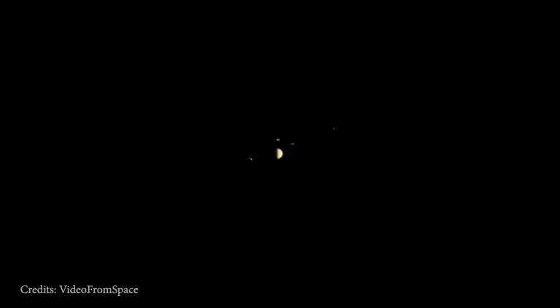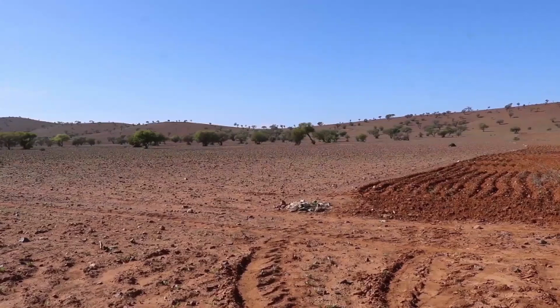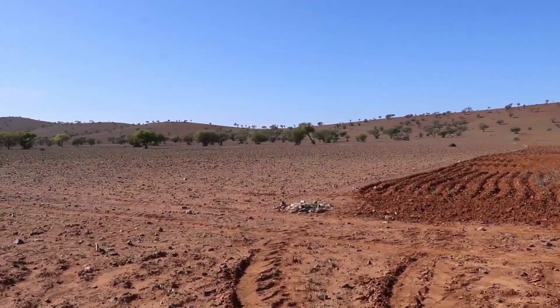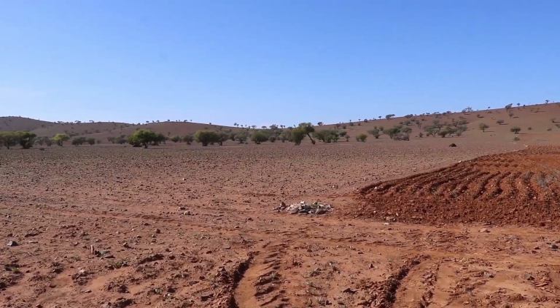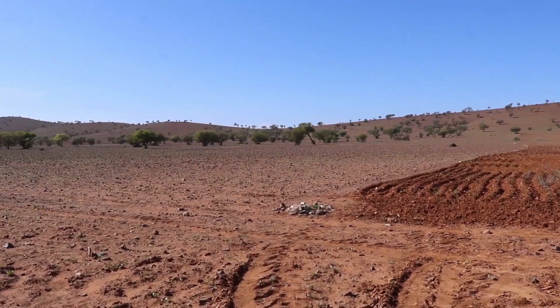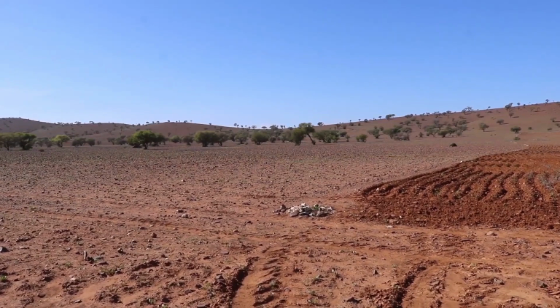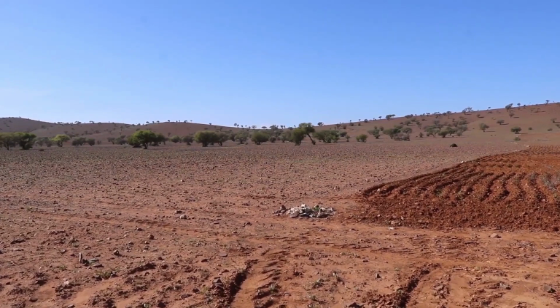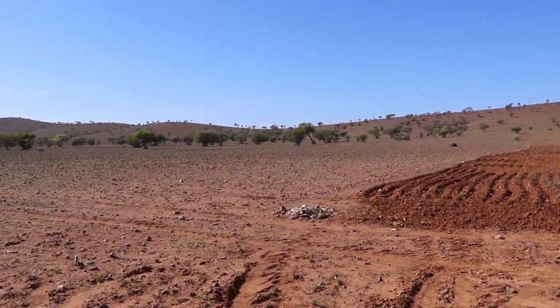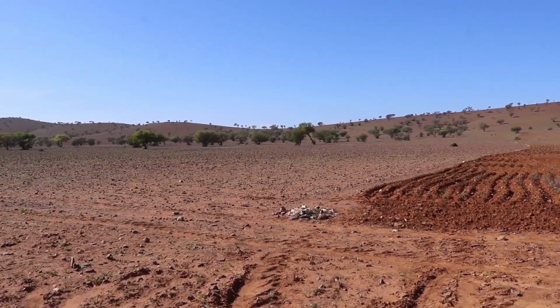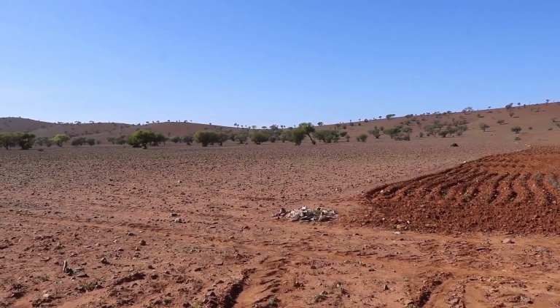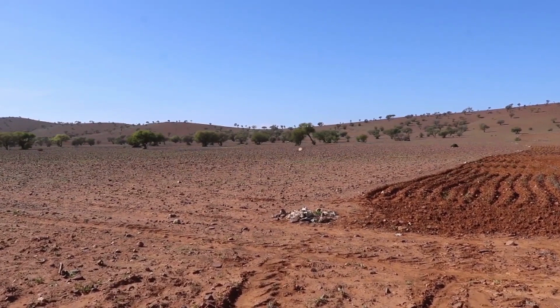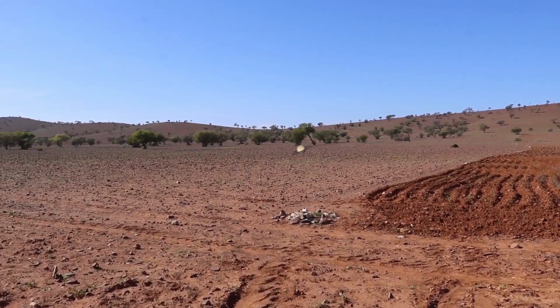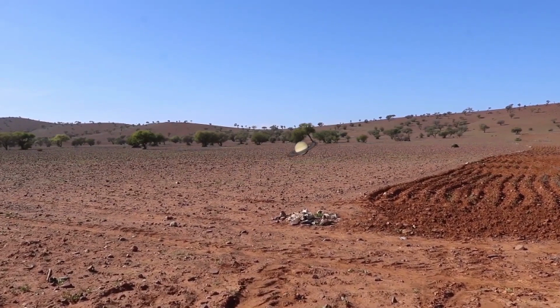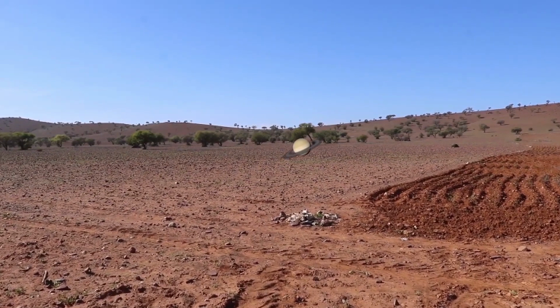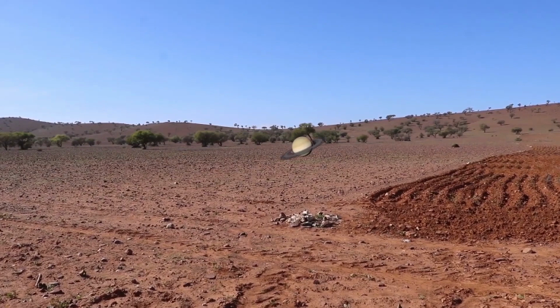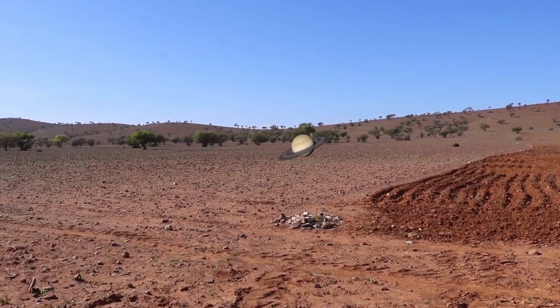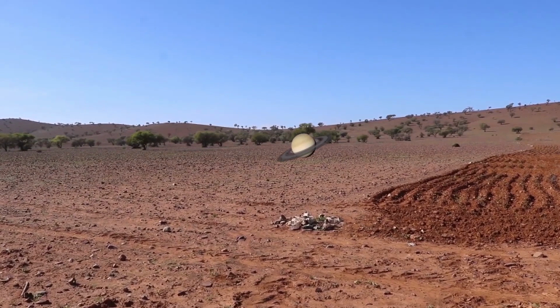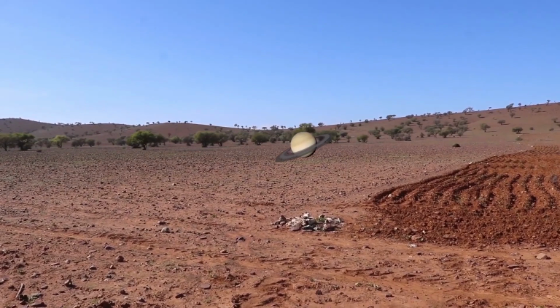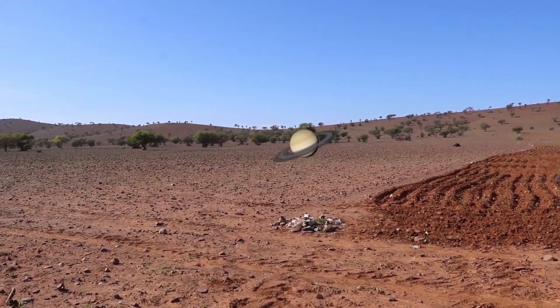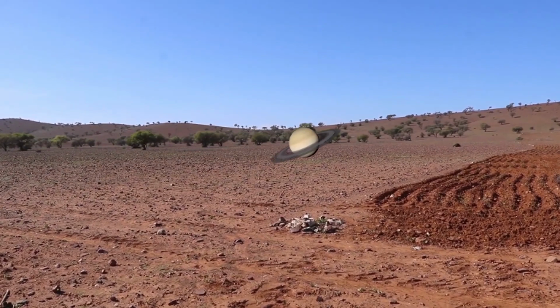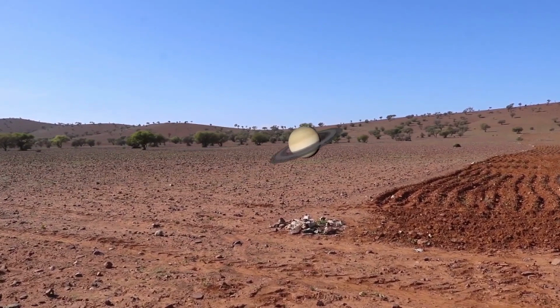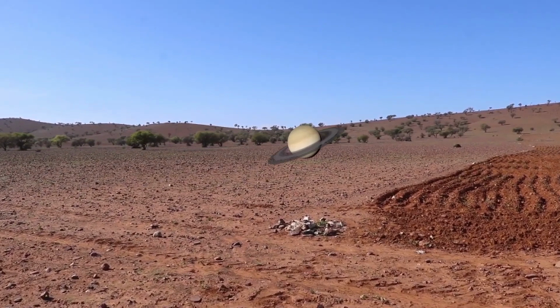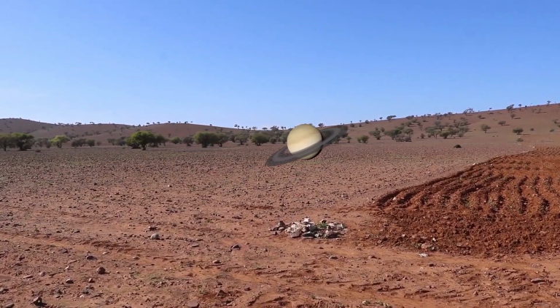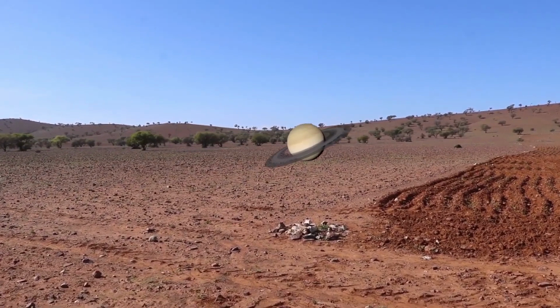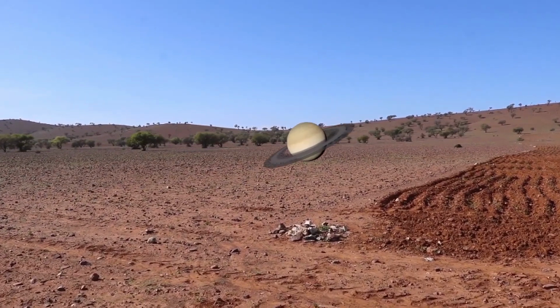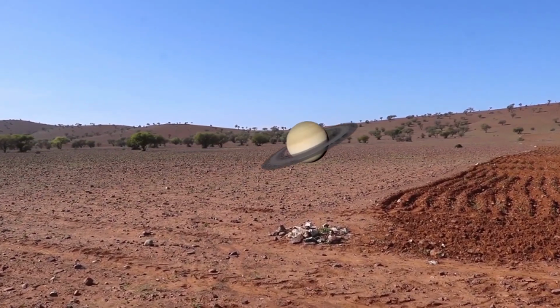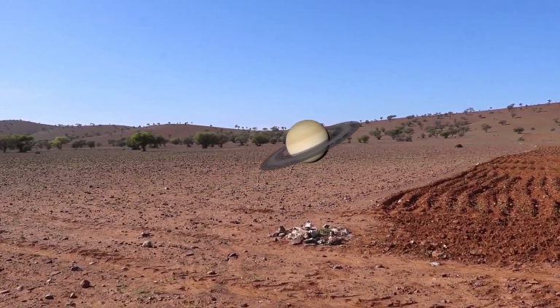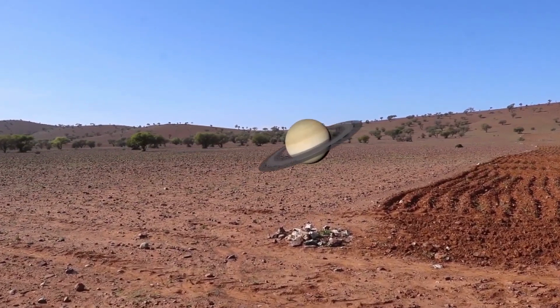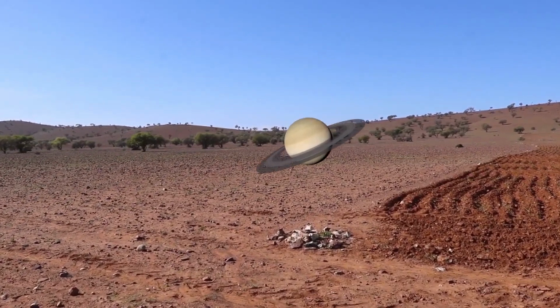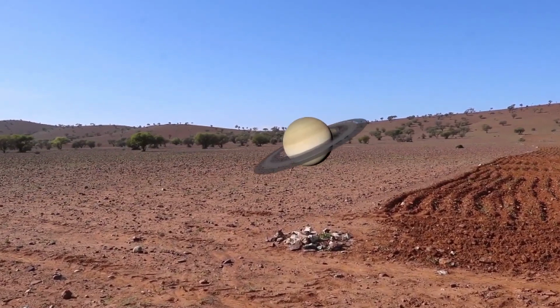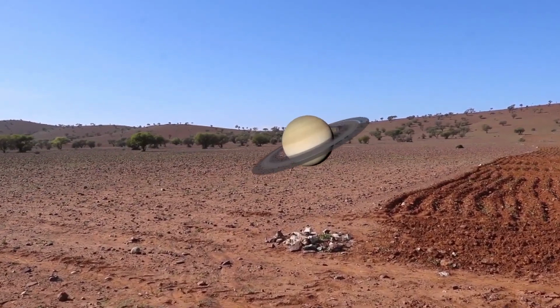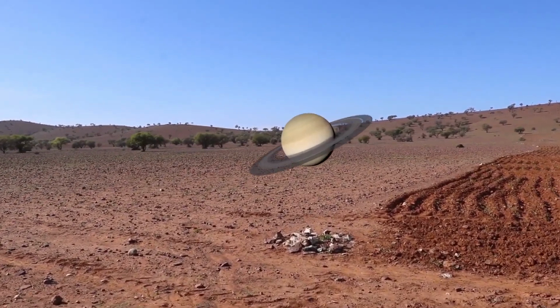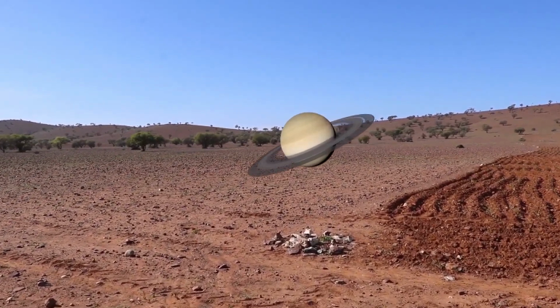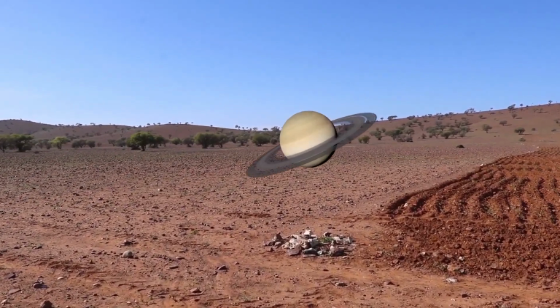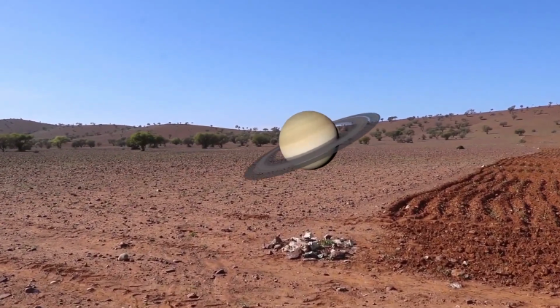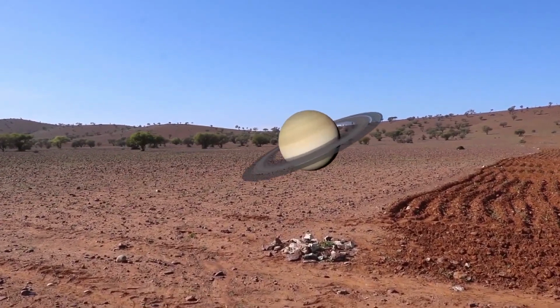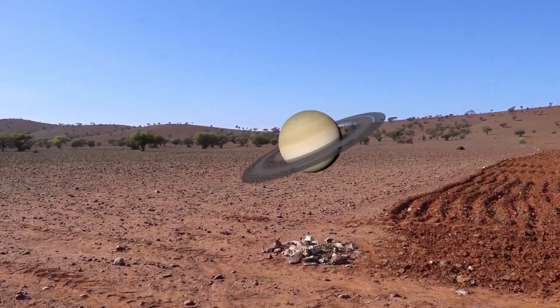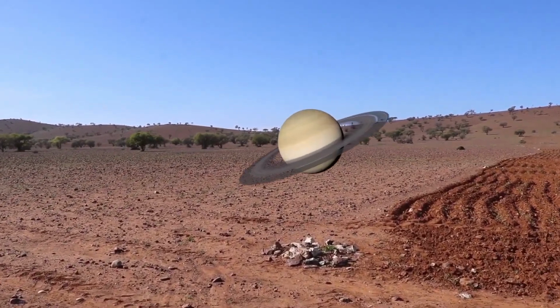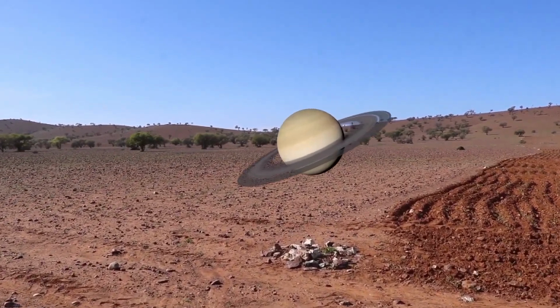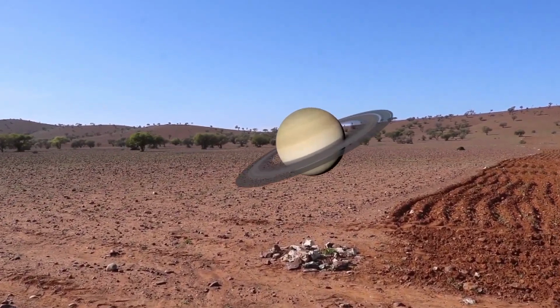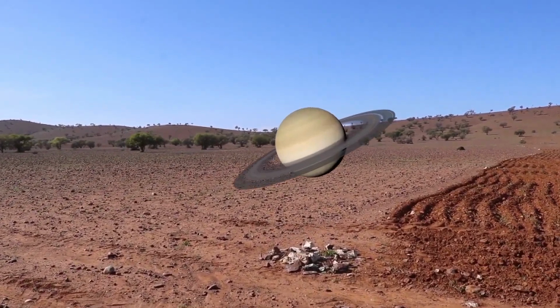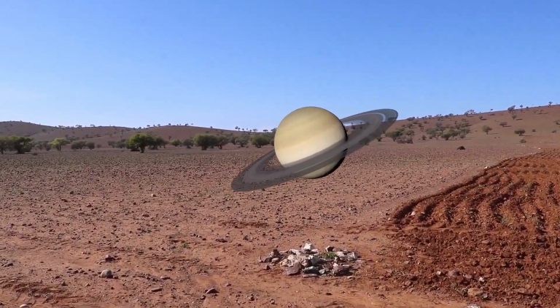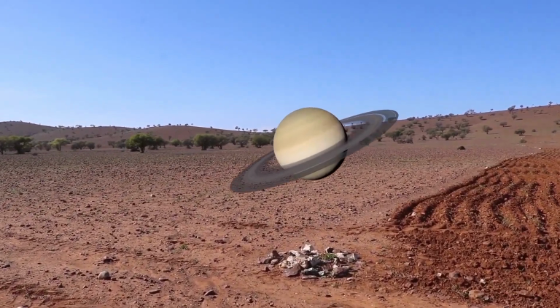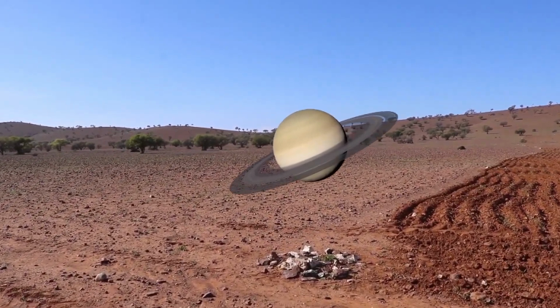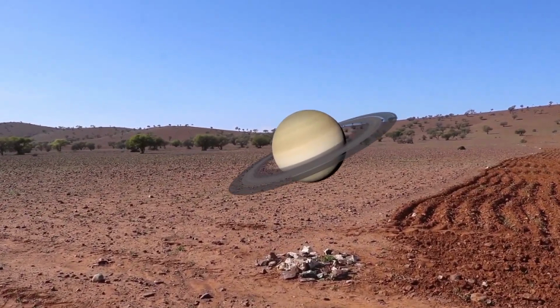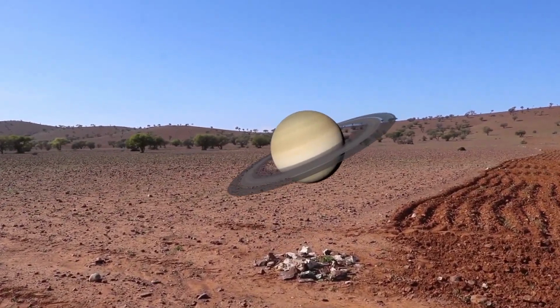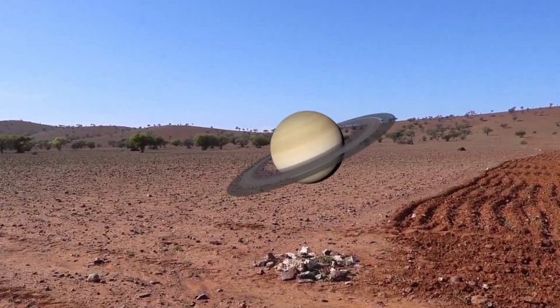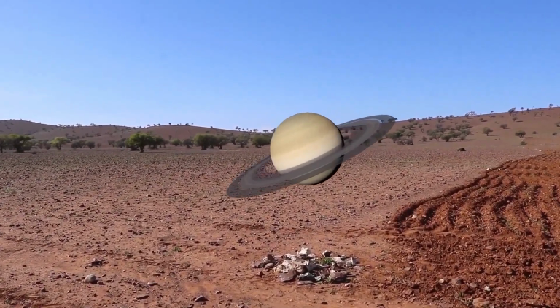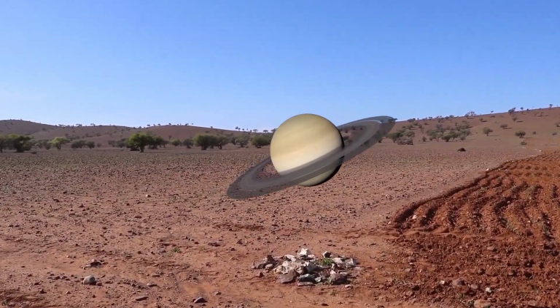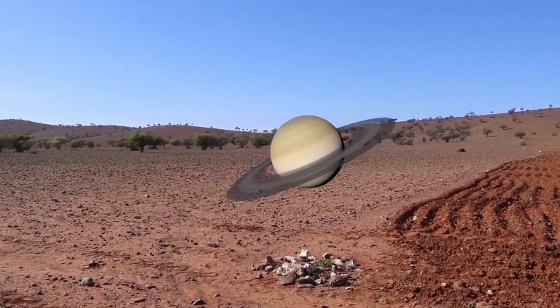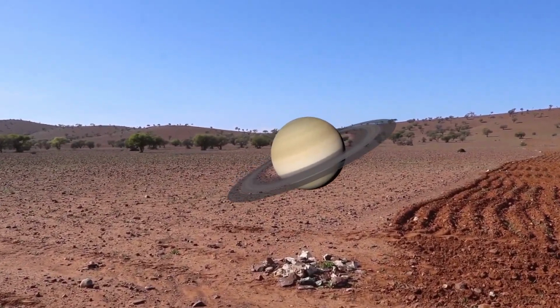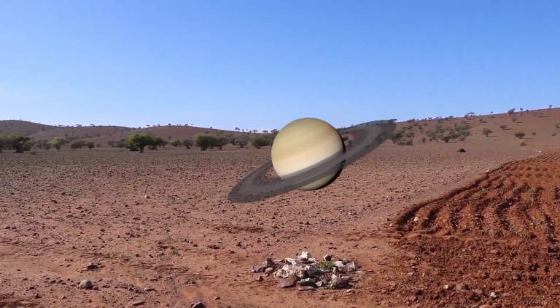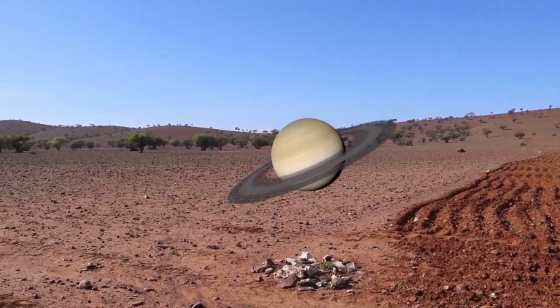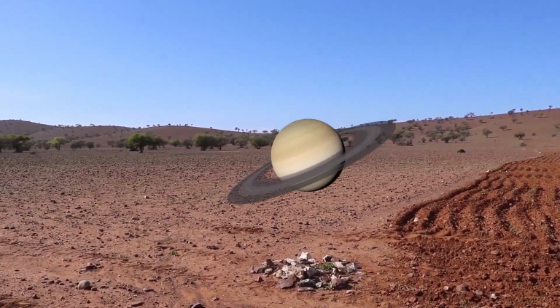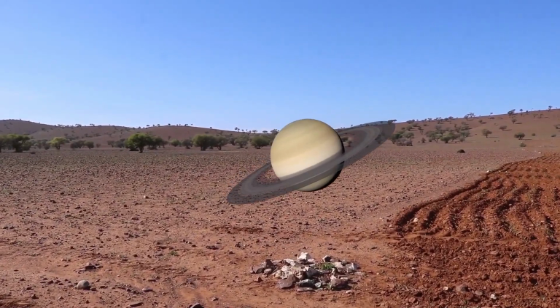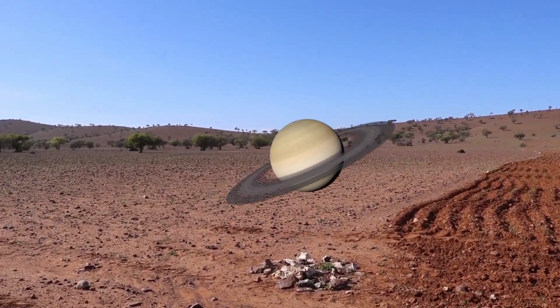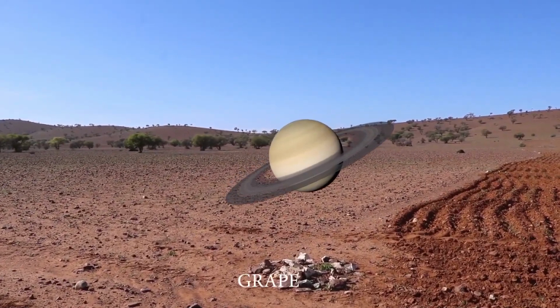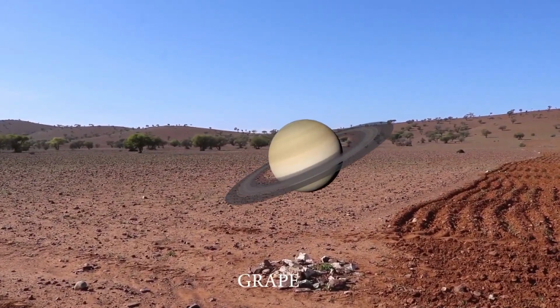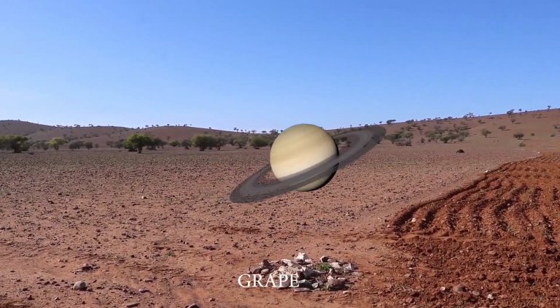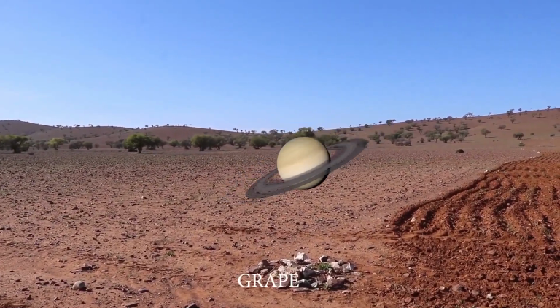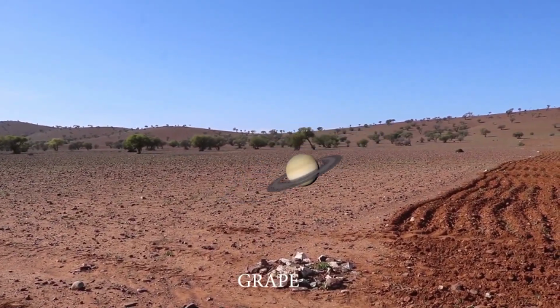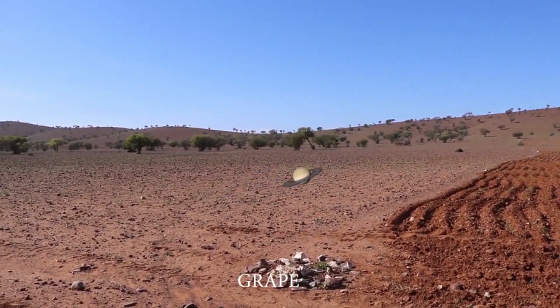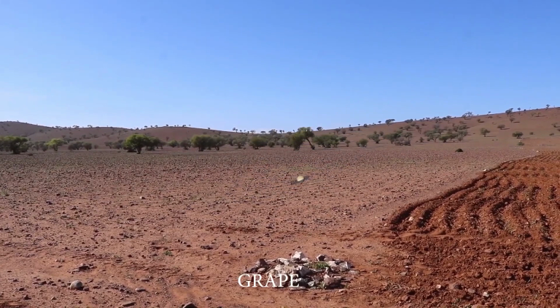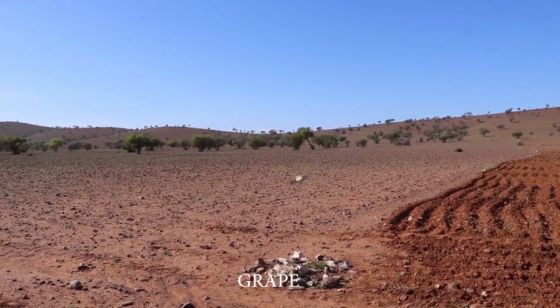The next planet is Saturn, which is the second largest planet. It will be the size of a grape.